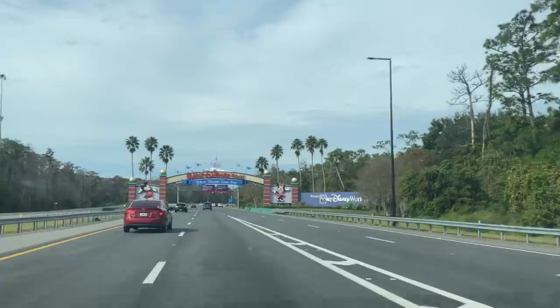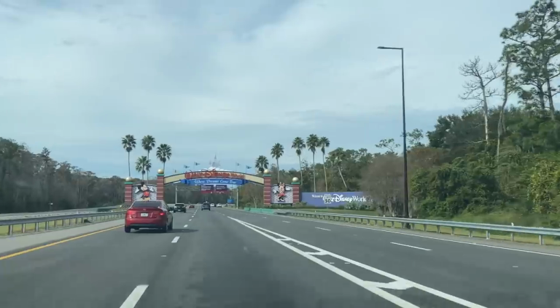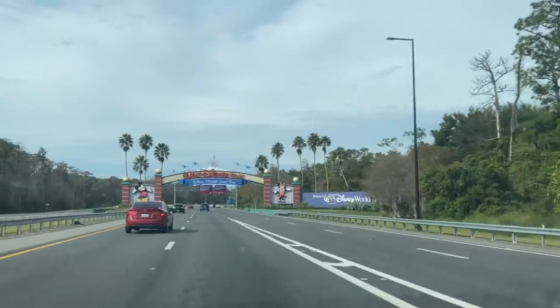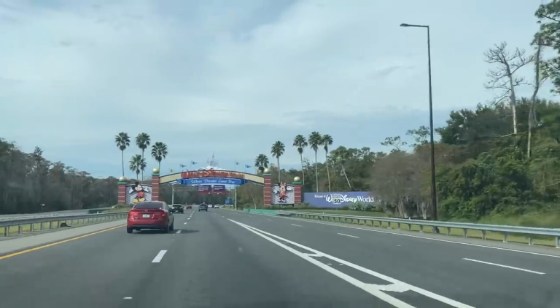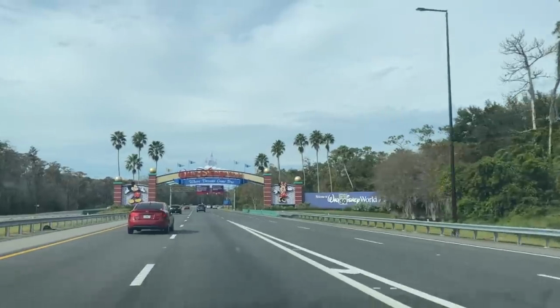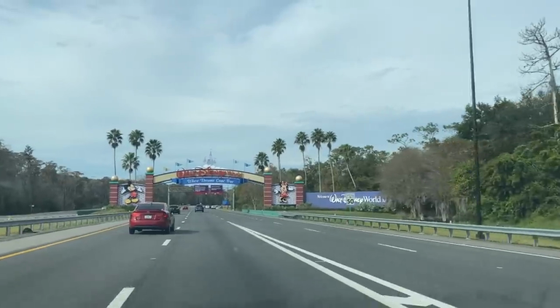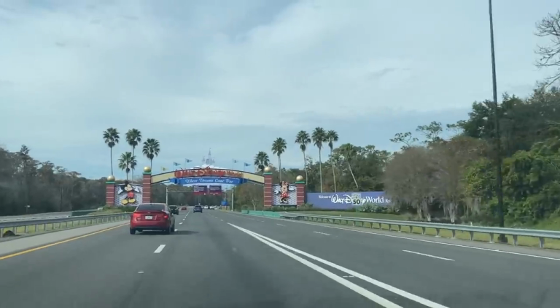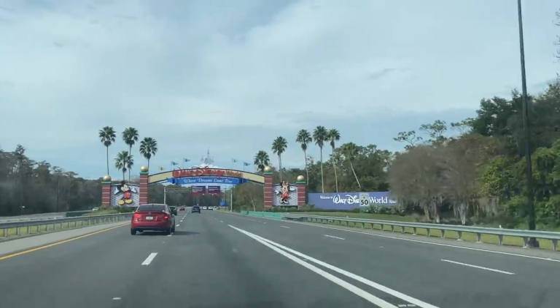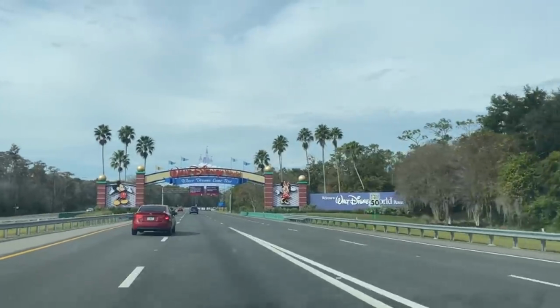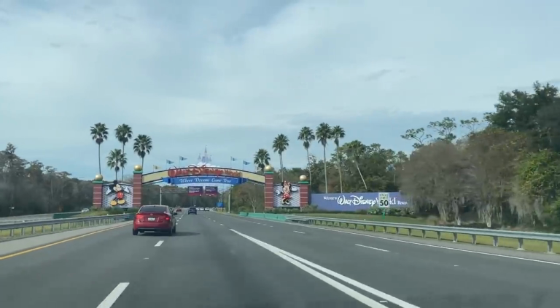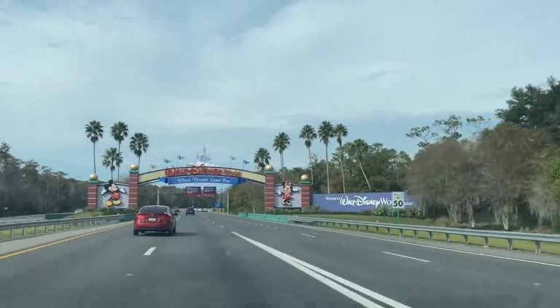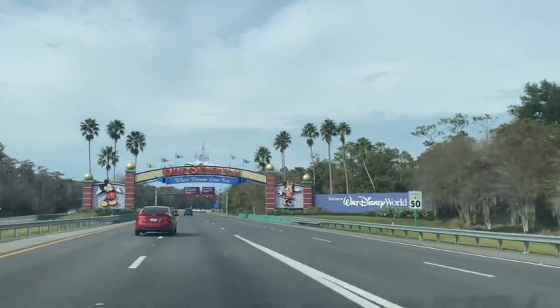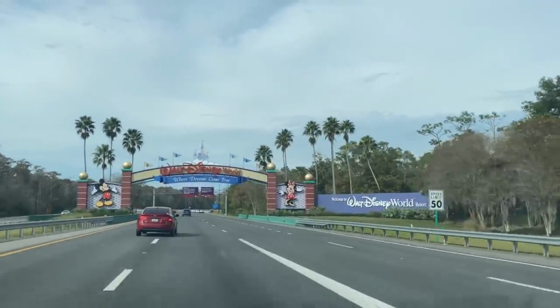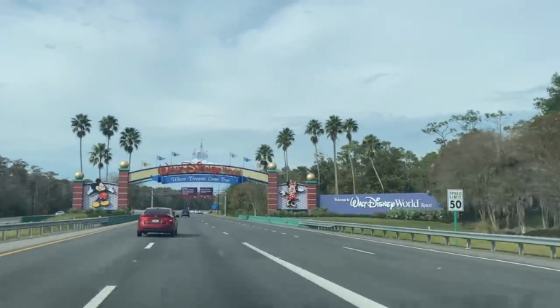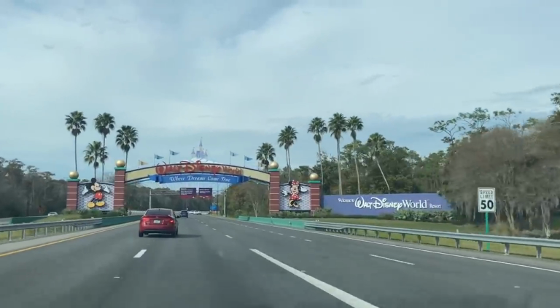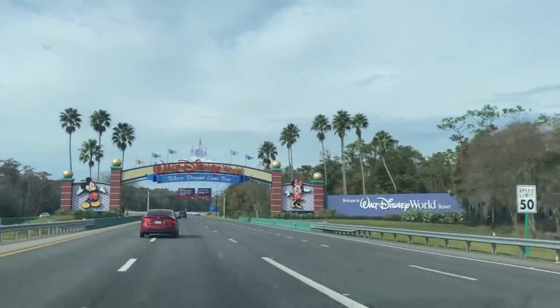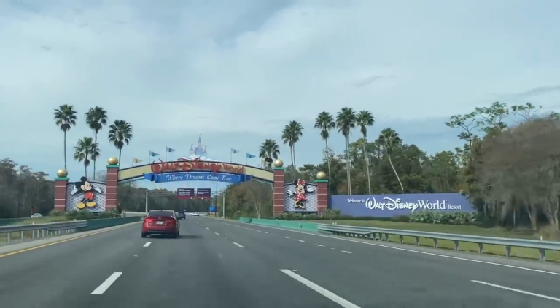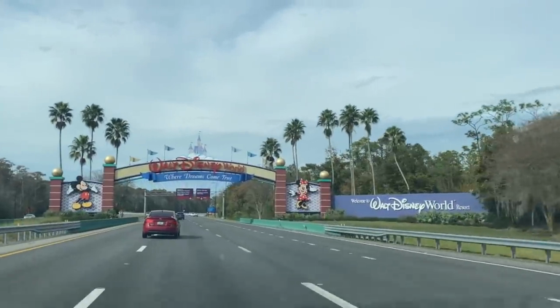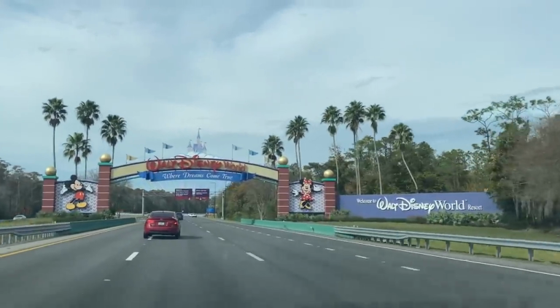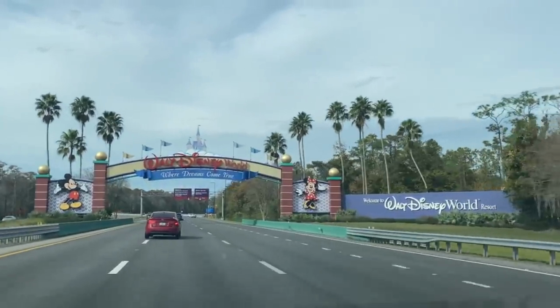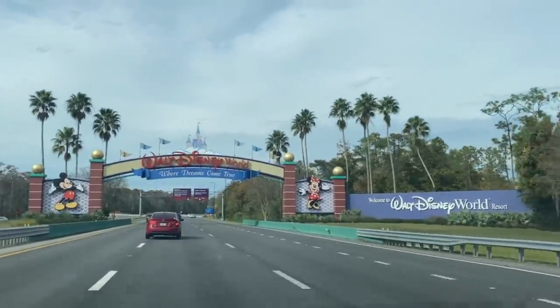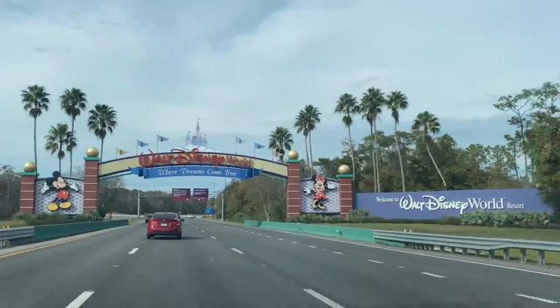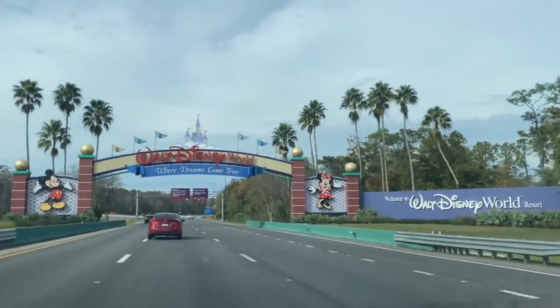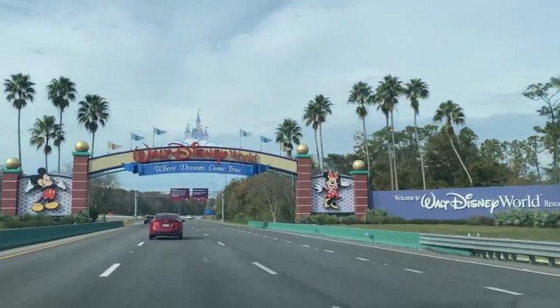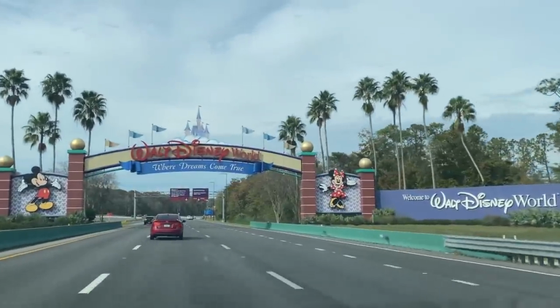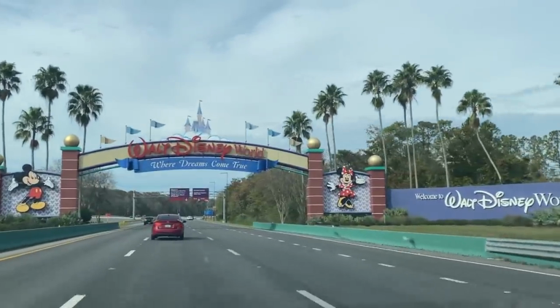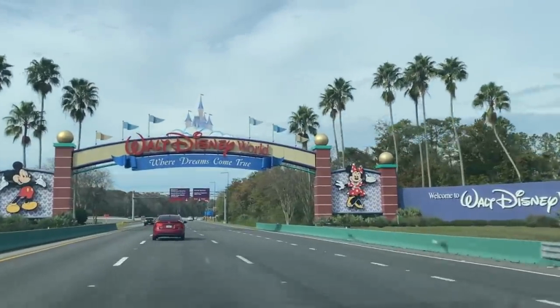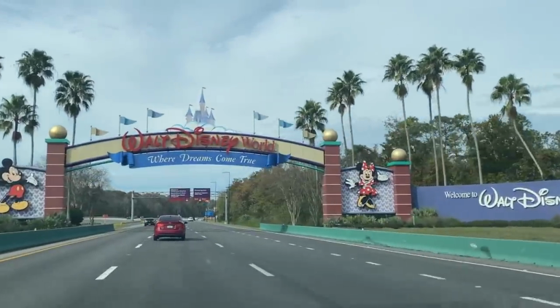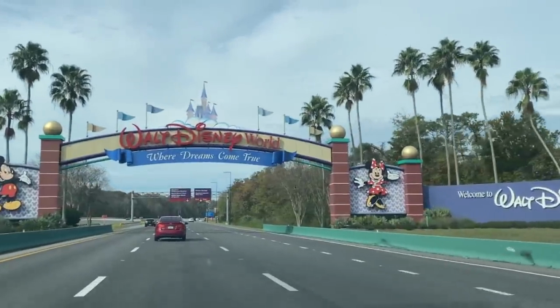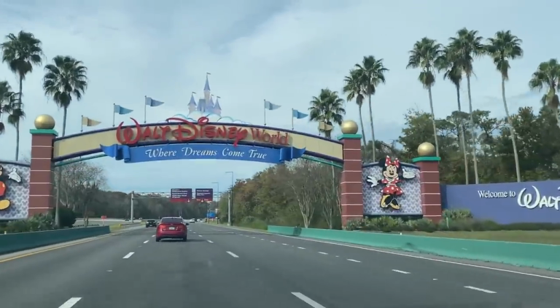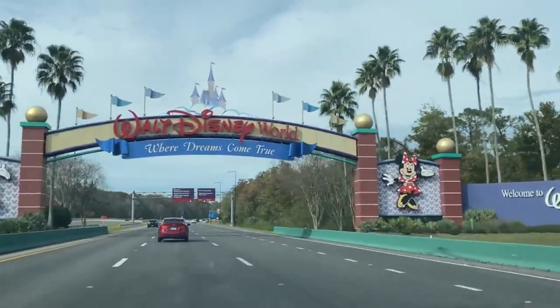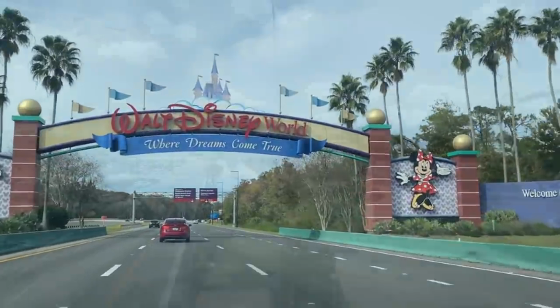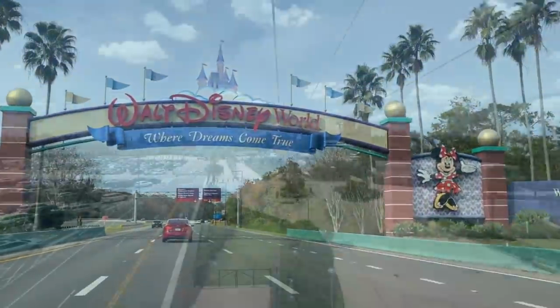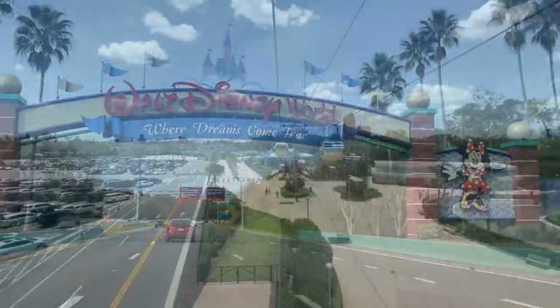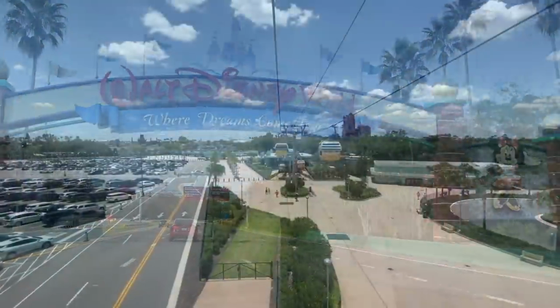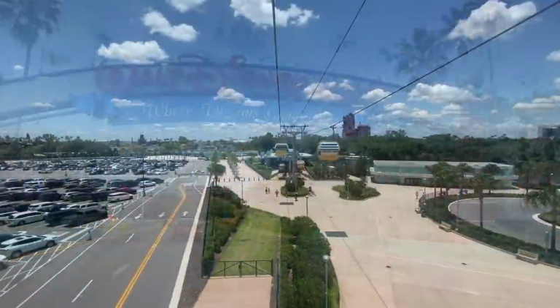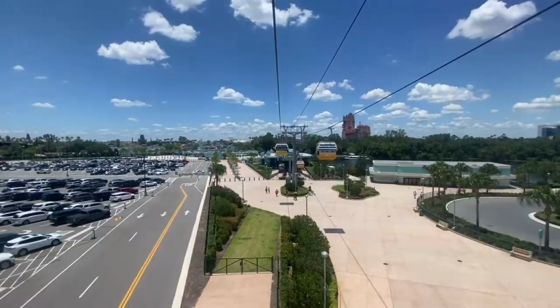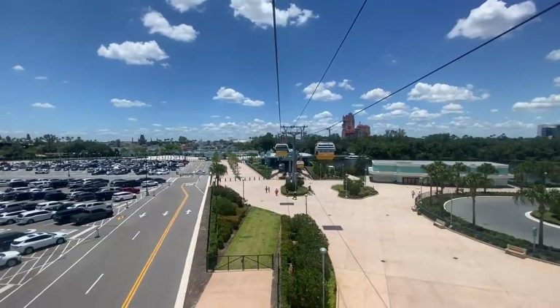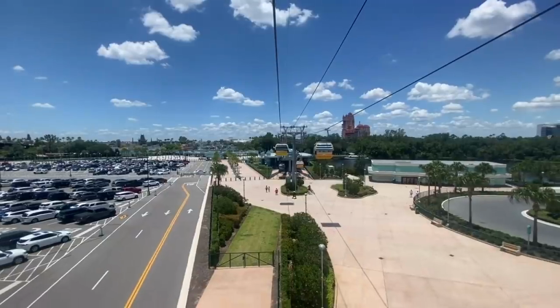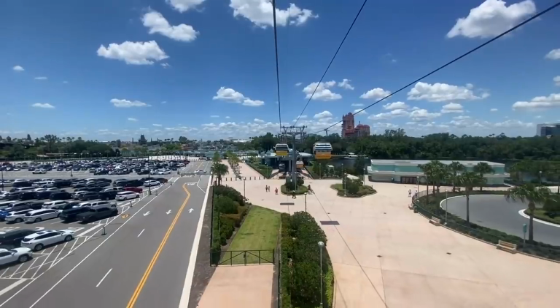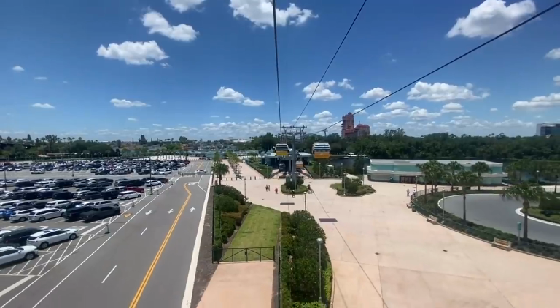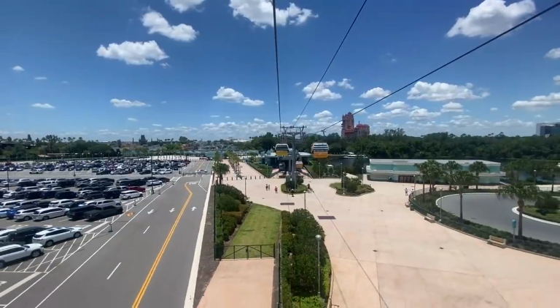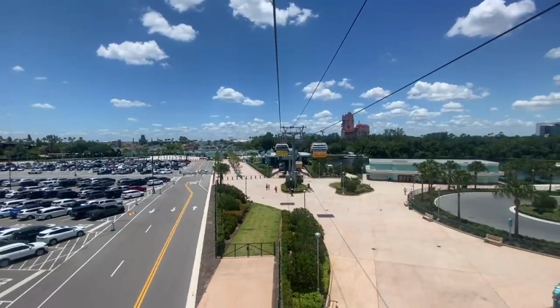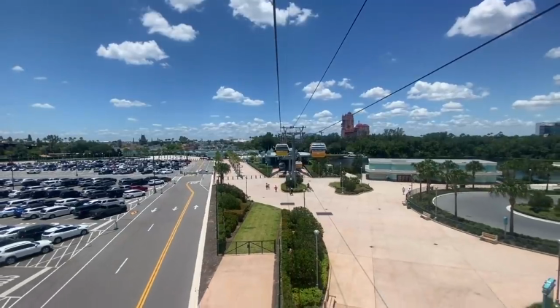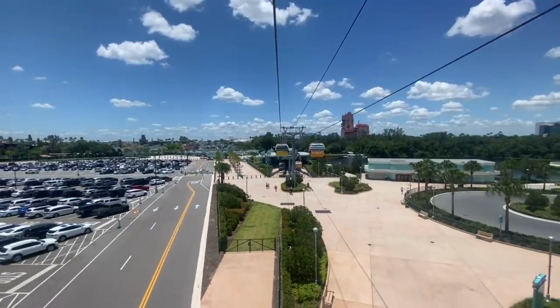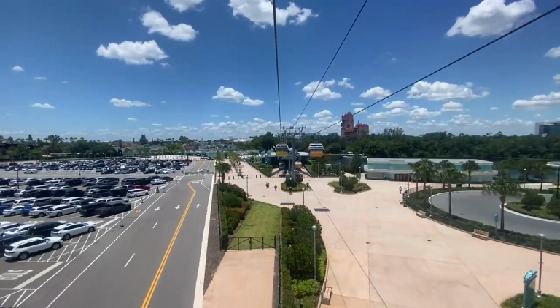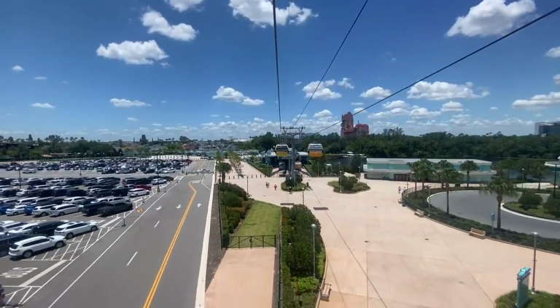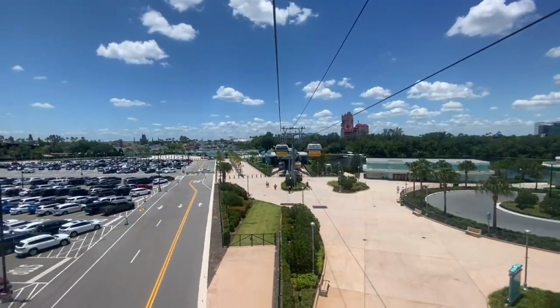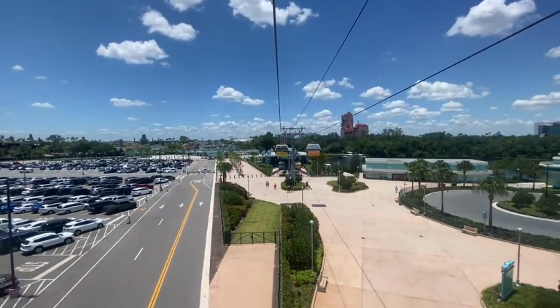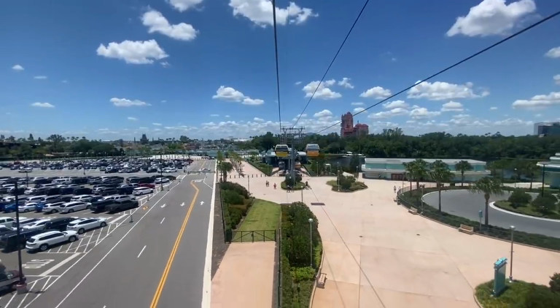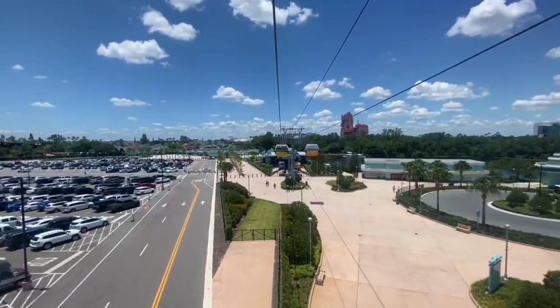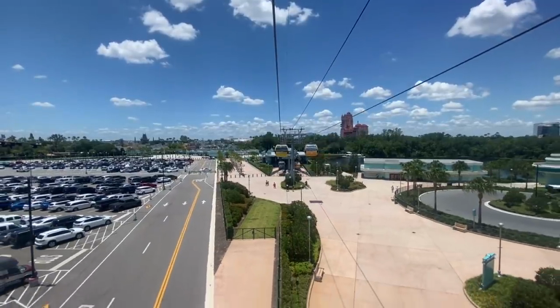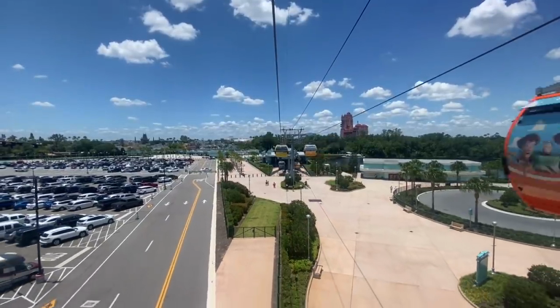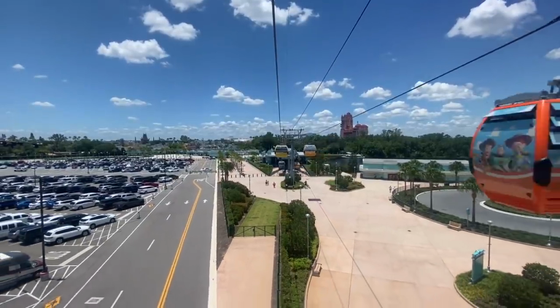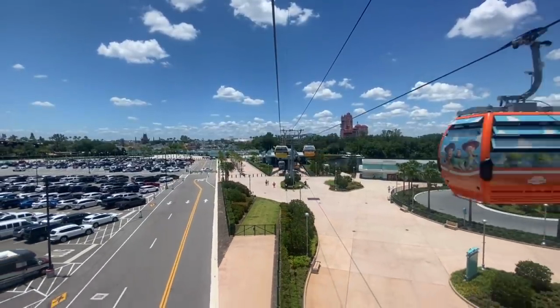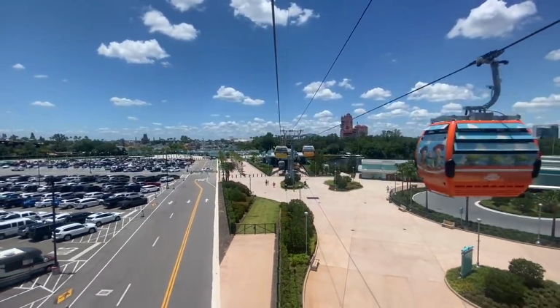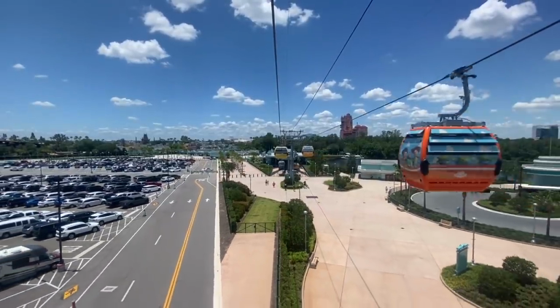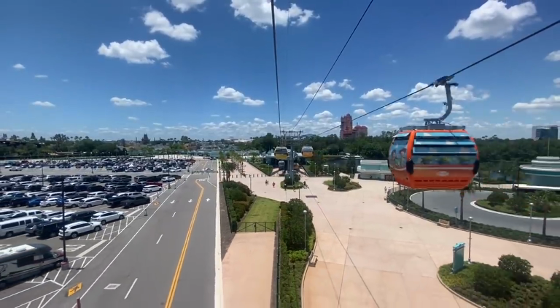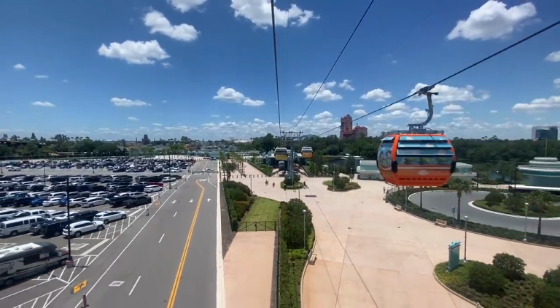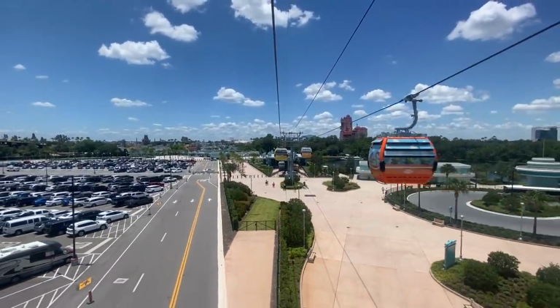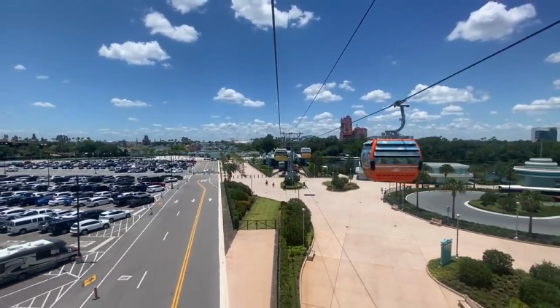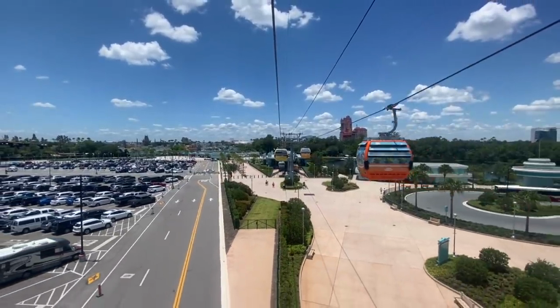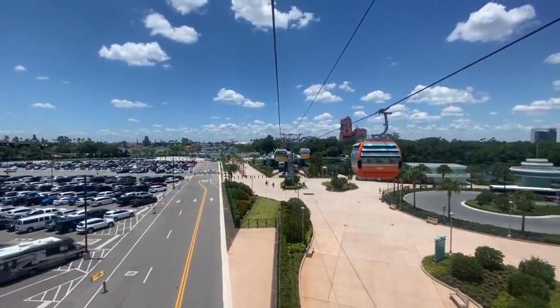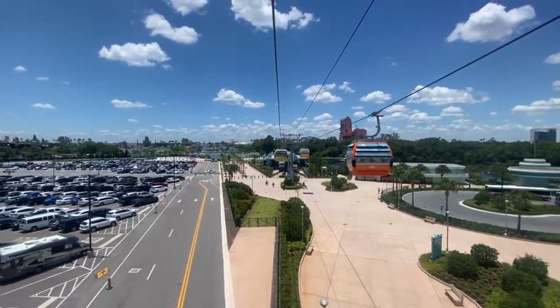Getting around Disney World seems easy, right? They offer free buses, boats, the monorail, and Skyliner, or you can just drive yourself to get everywhere you need to go.